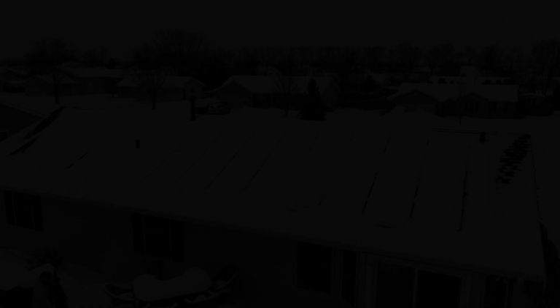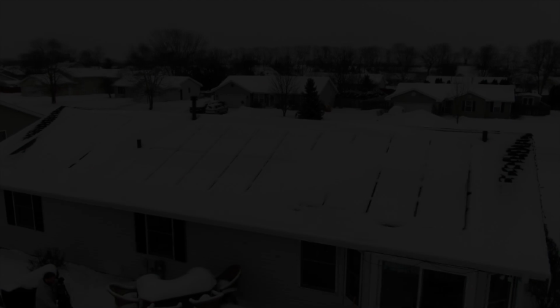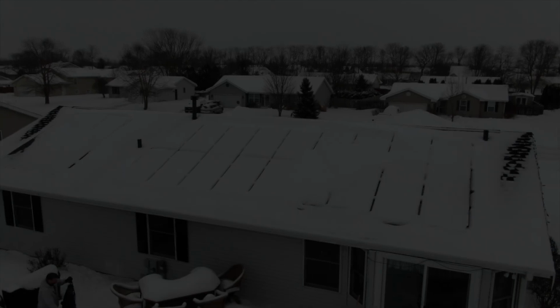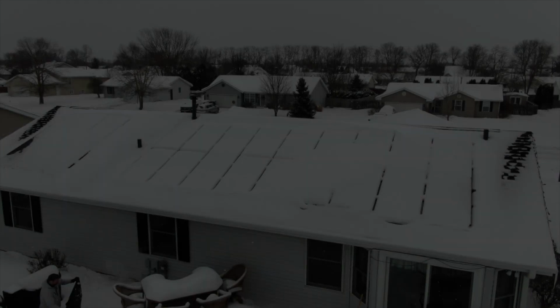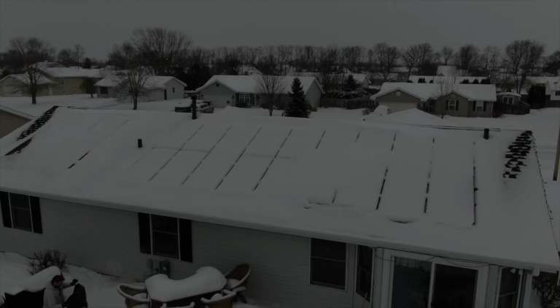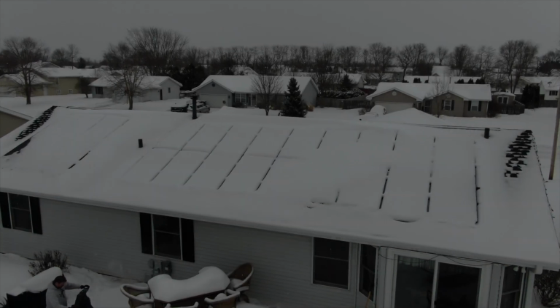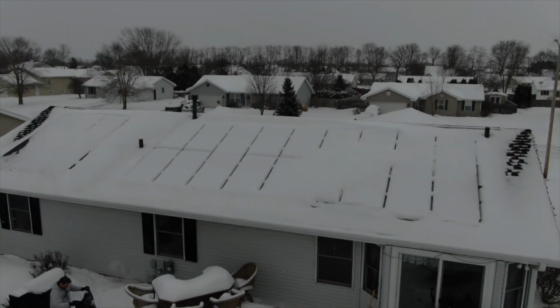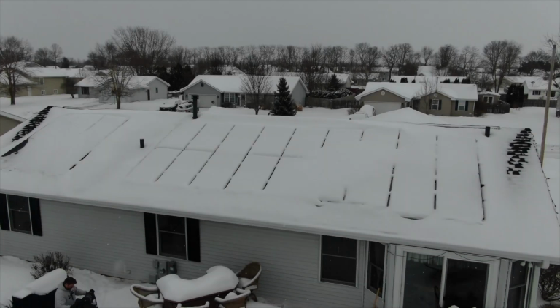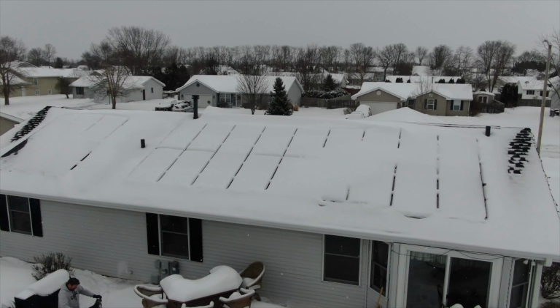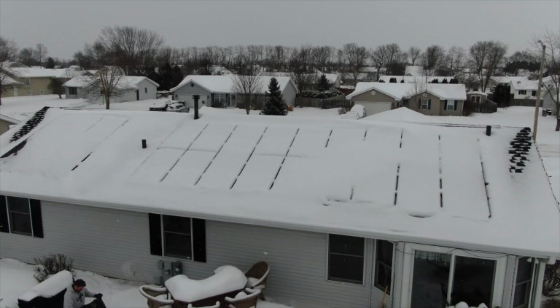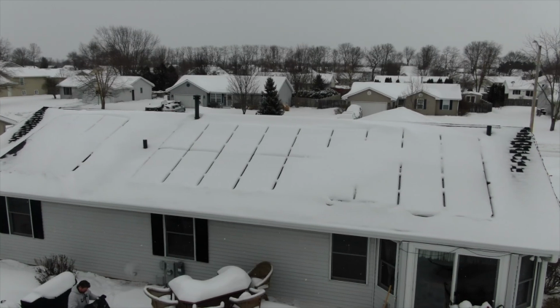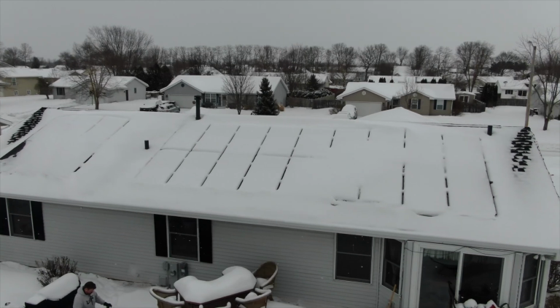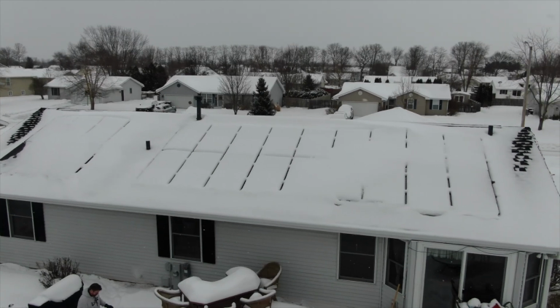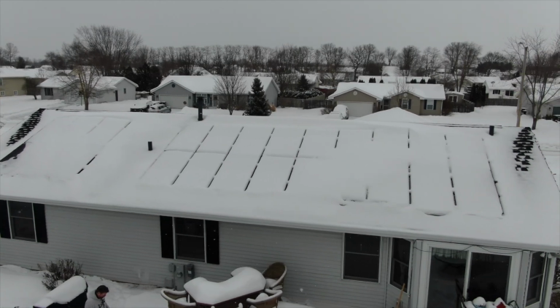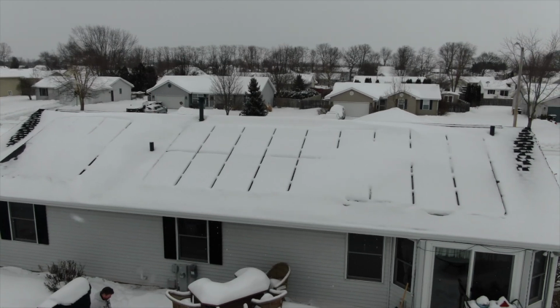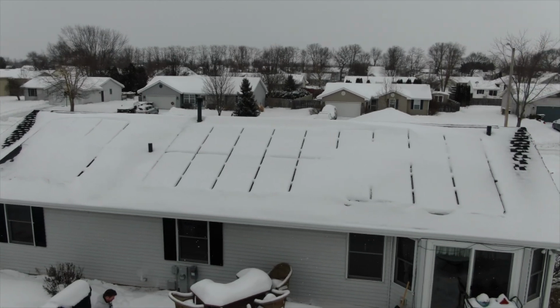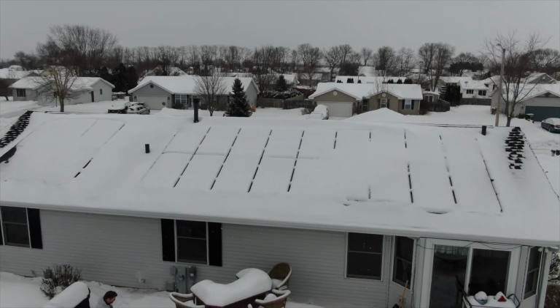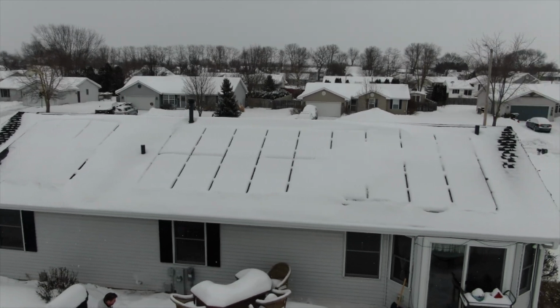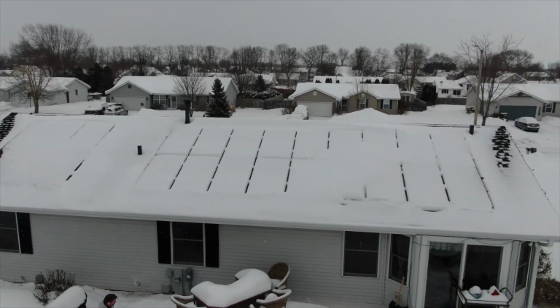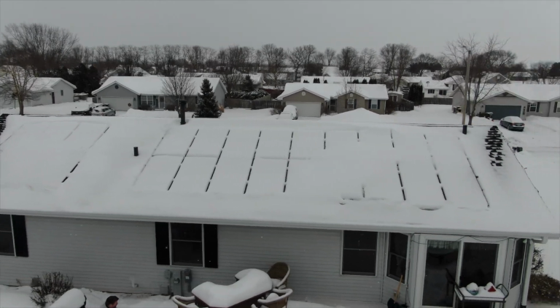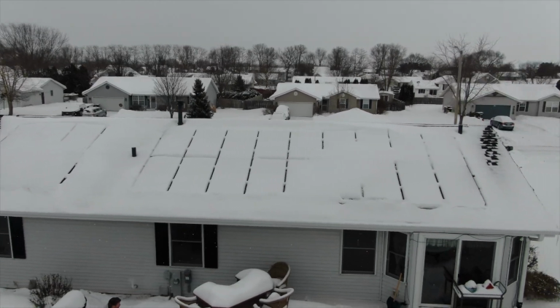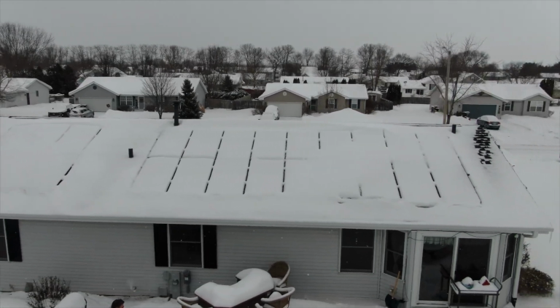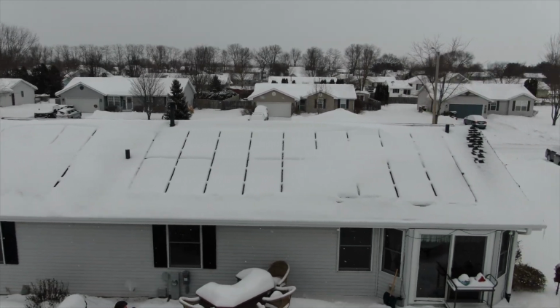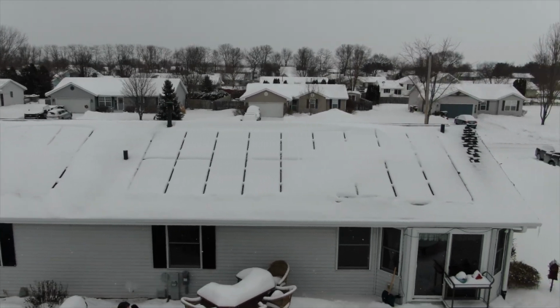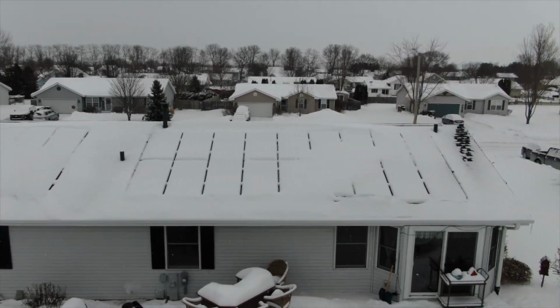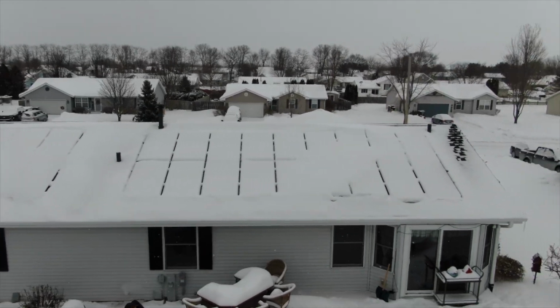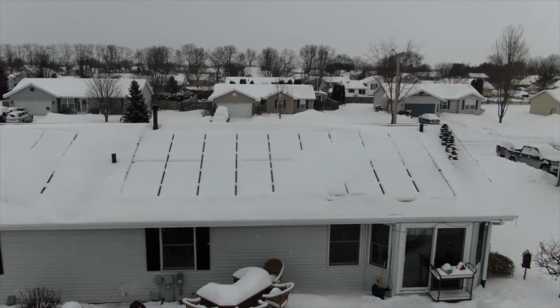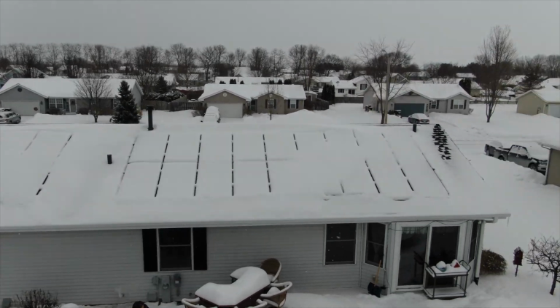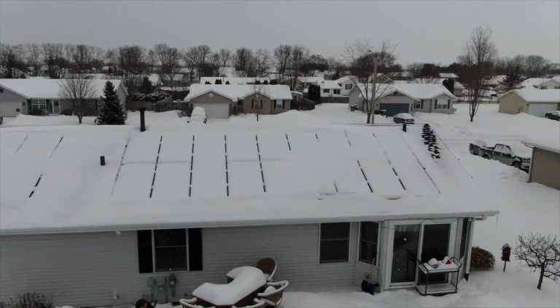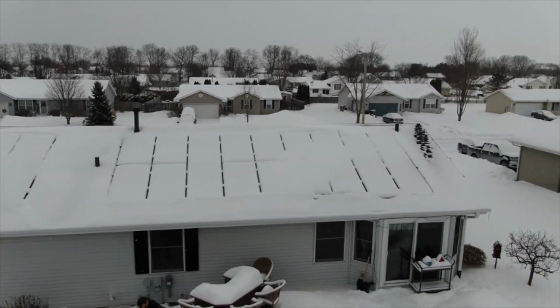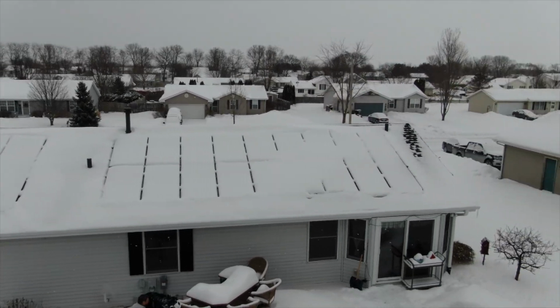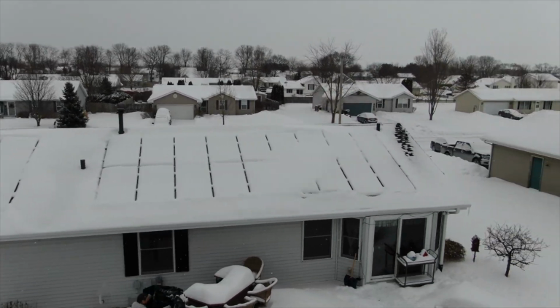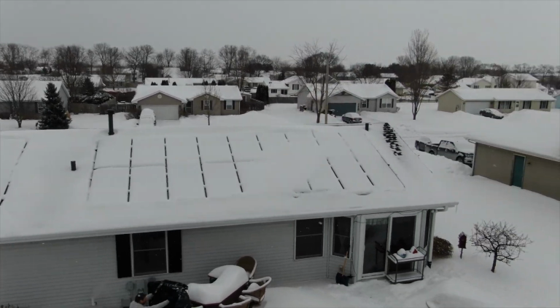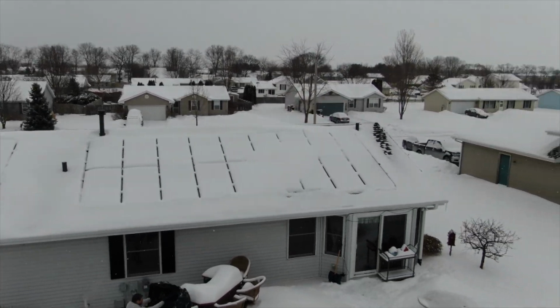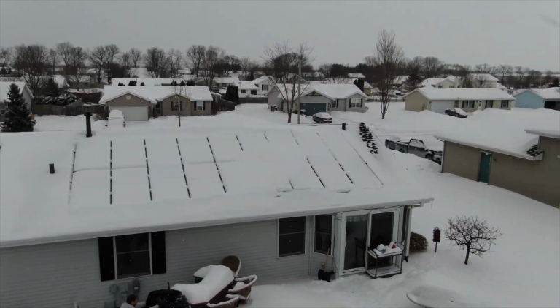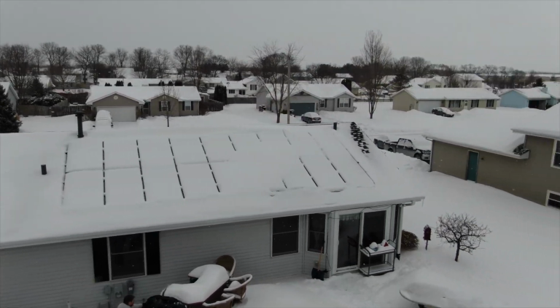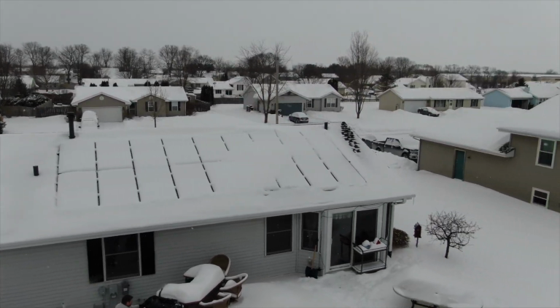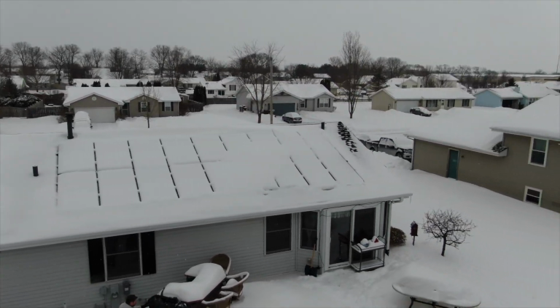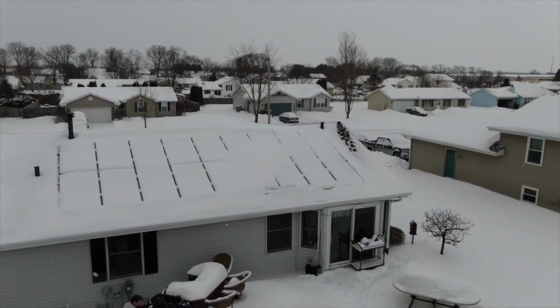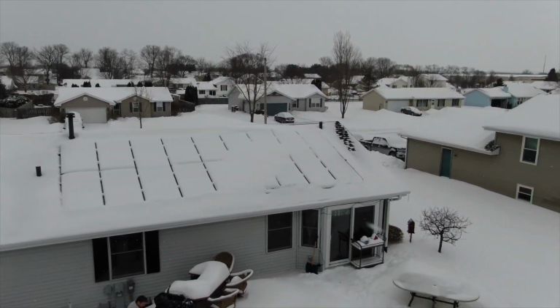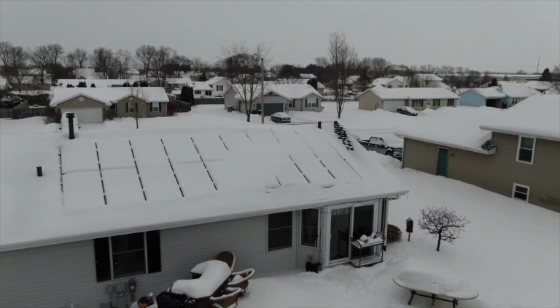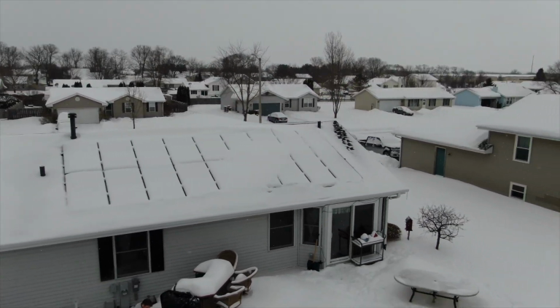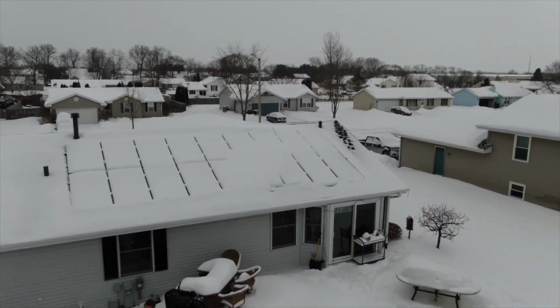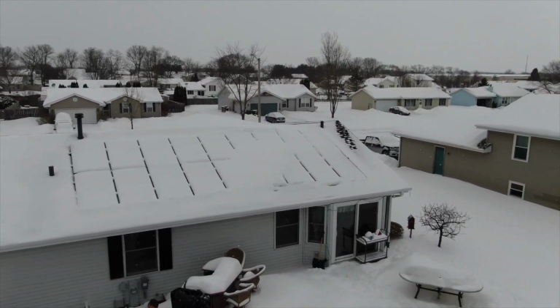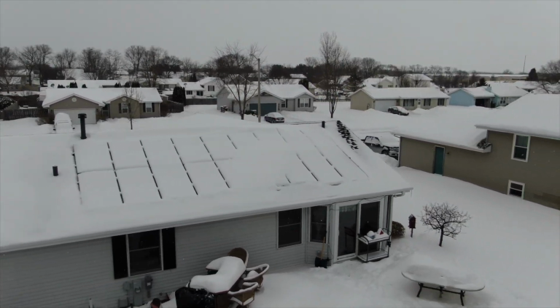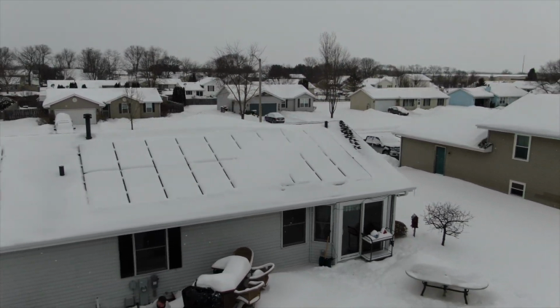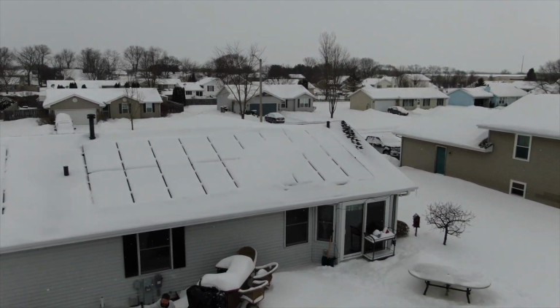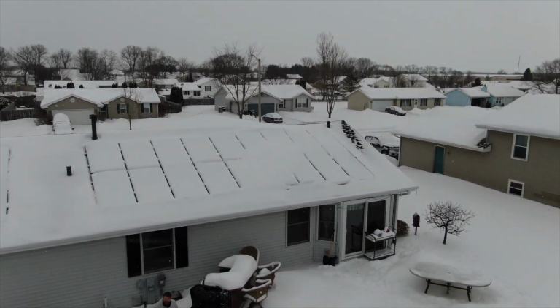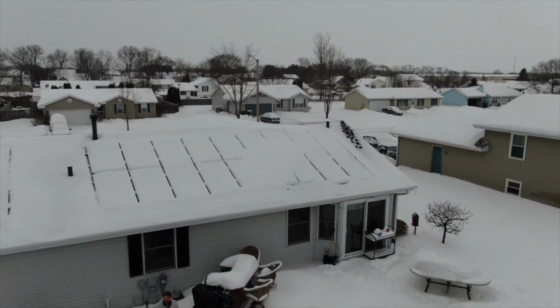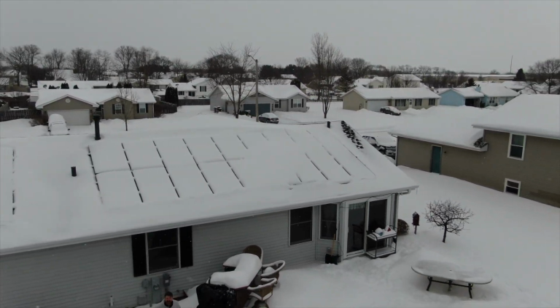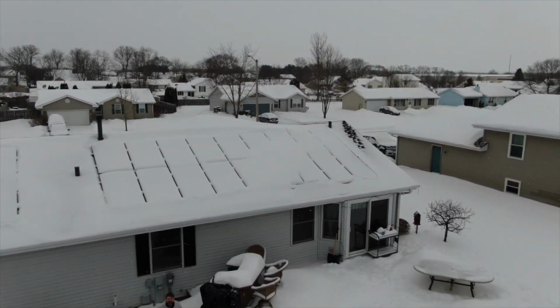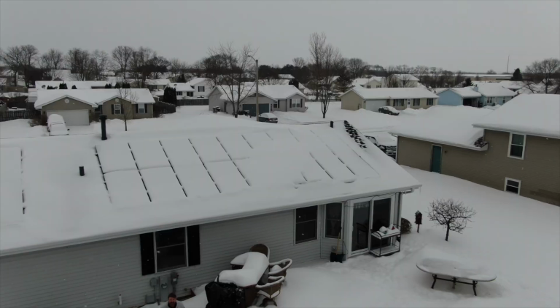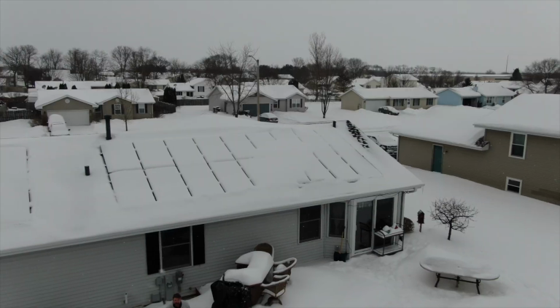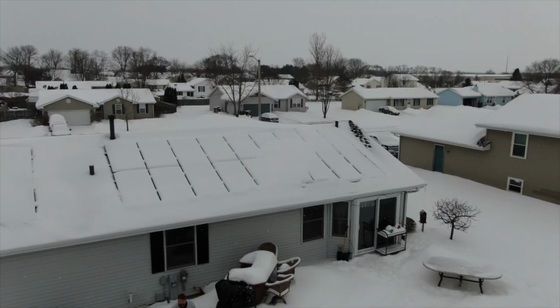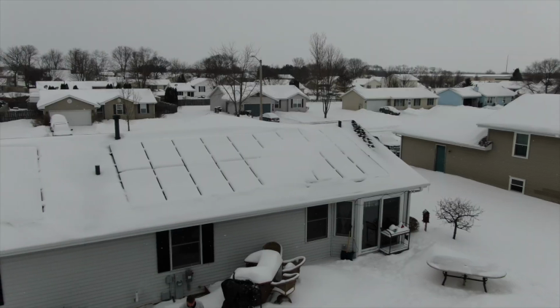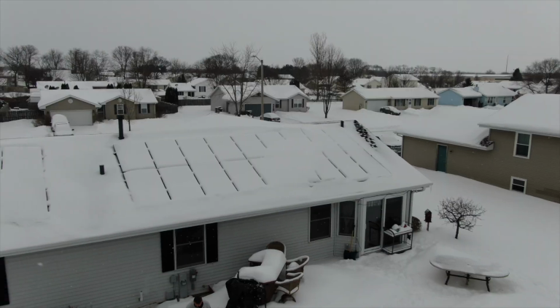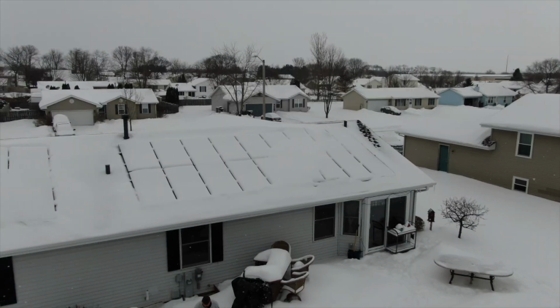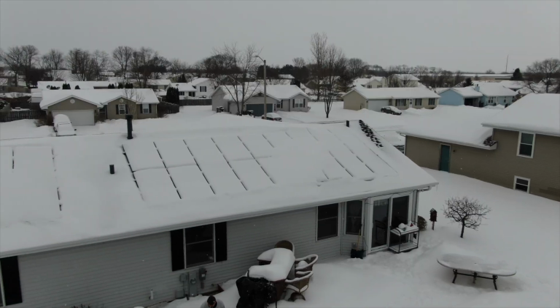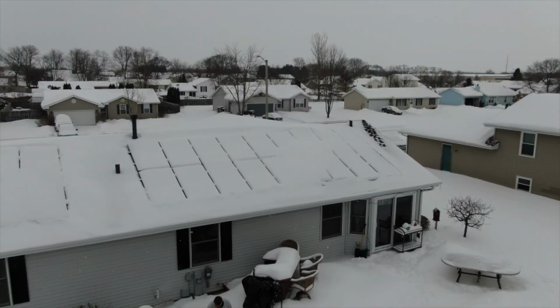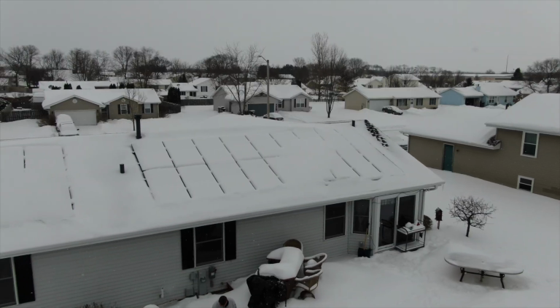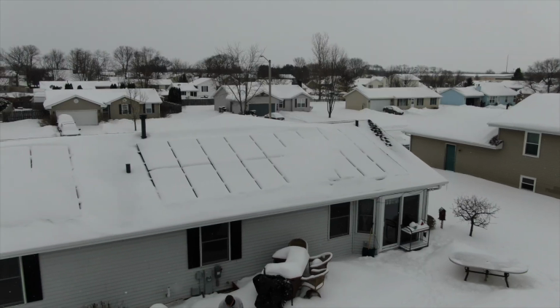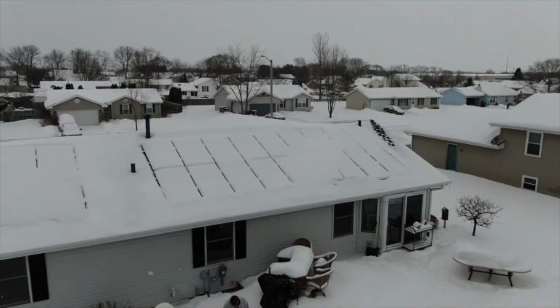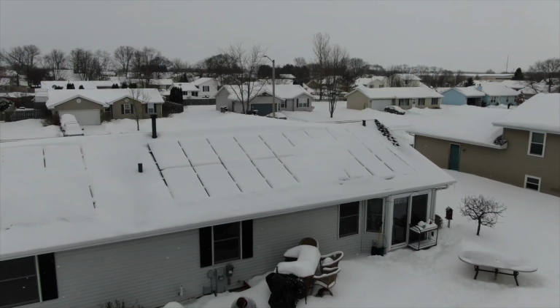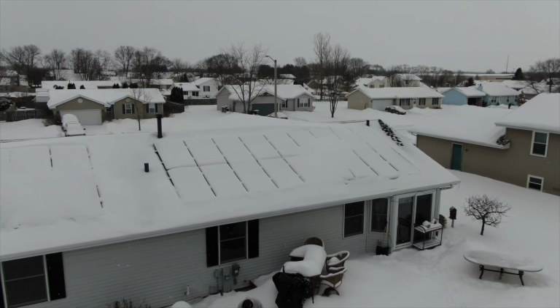Hello everybody, Dan Puckett with Iconic Energy. Over the last few months we've had a lot of questions: does it pay to take the snow off of your panels?